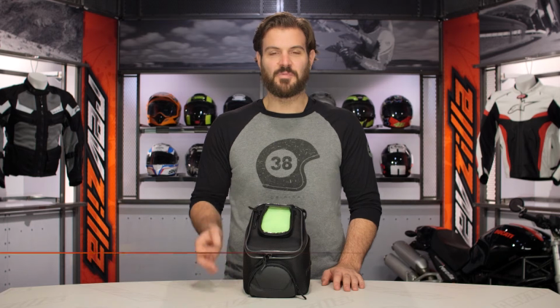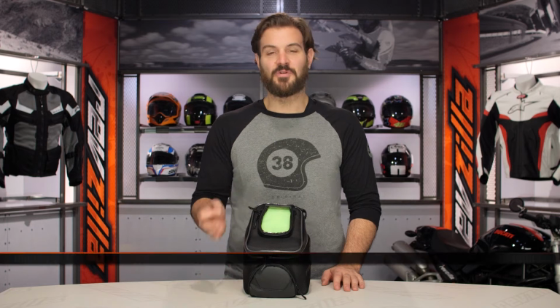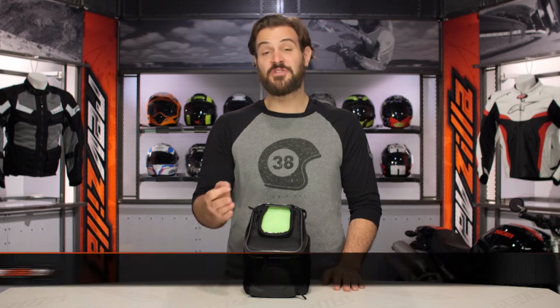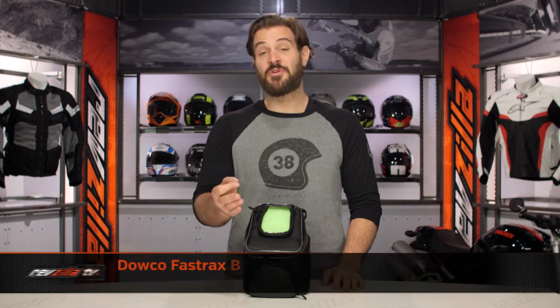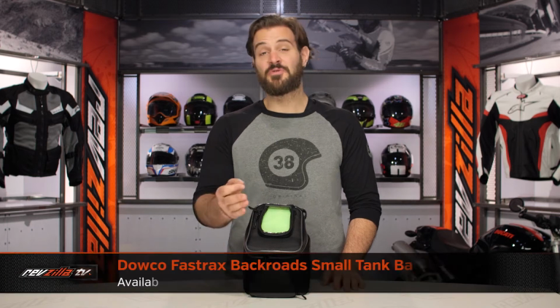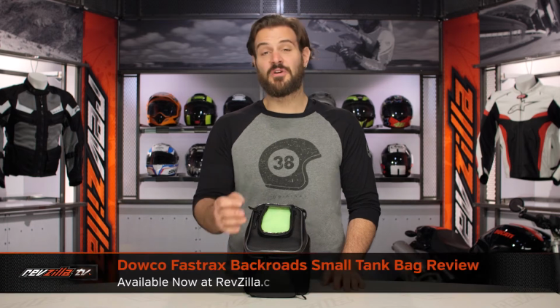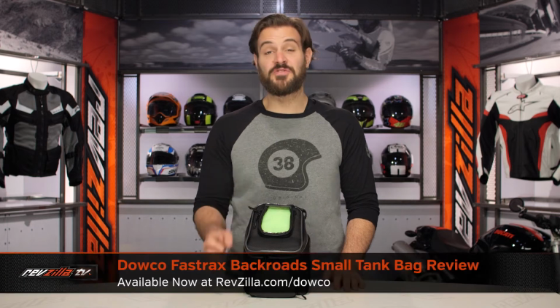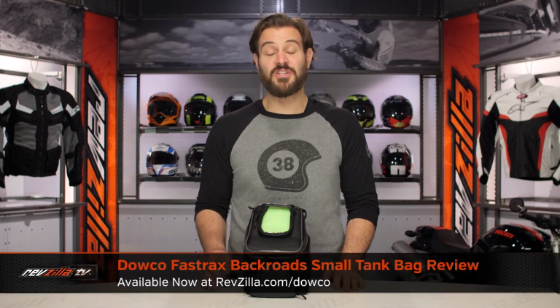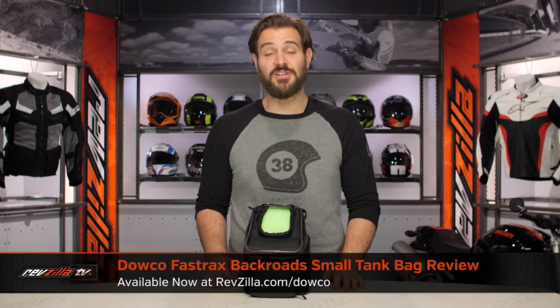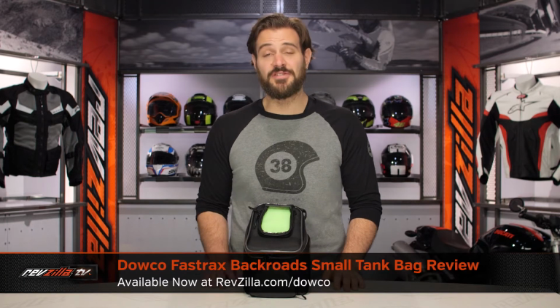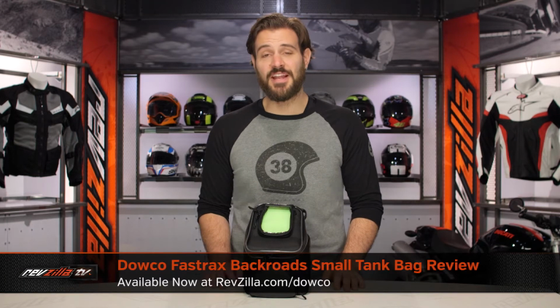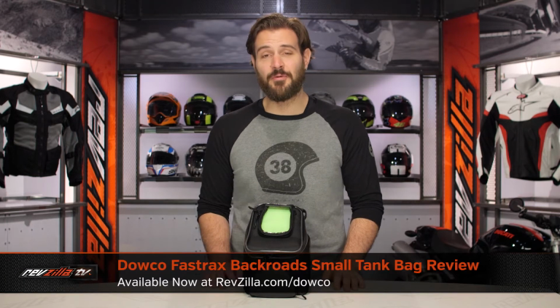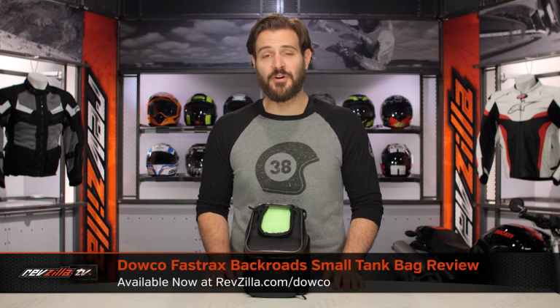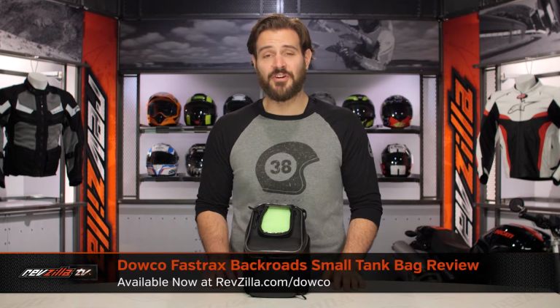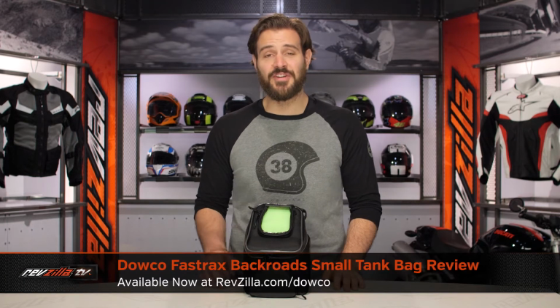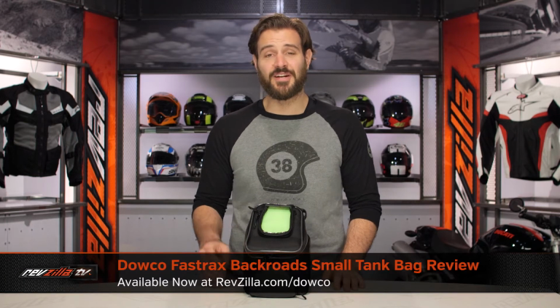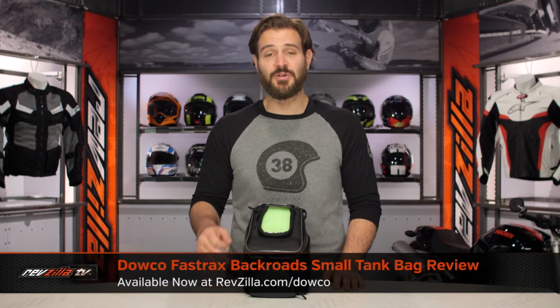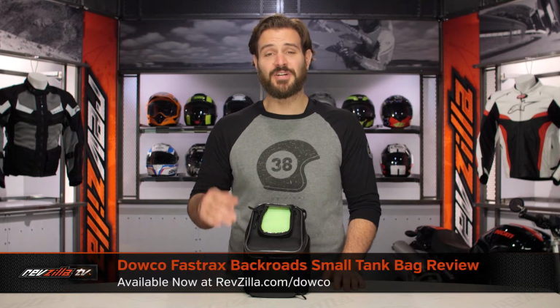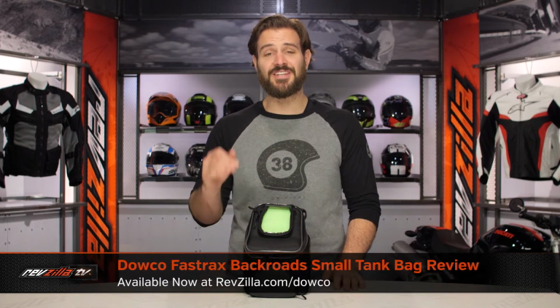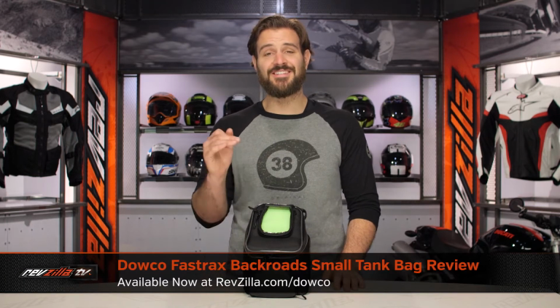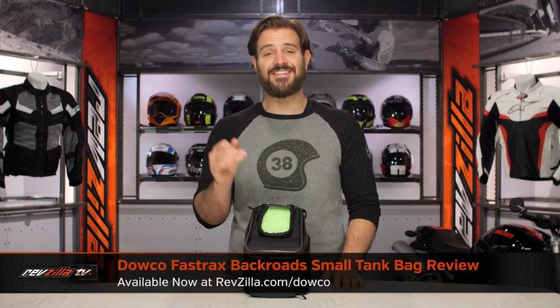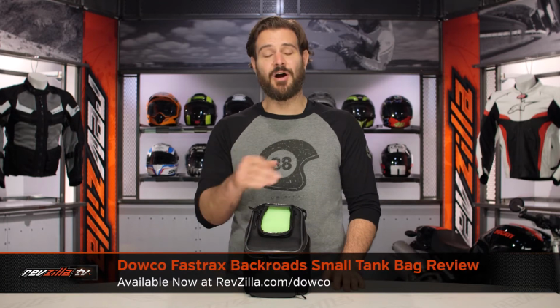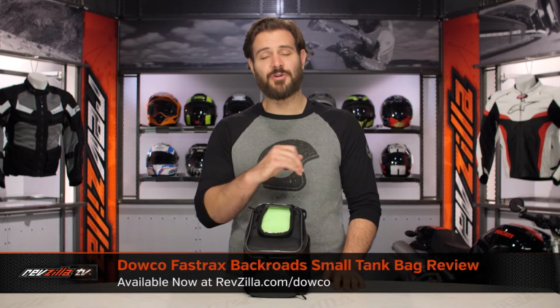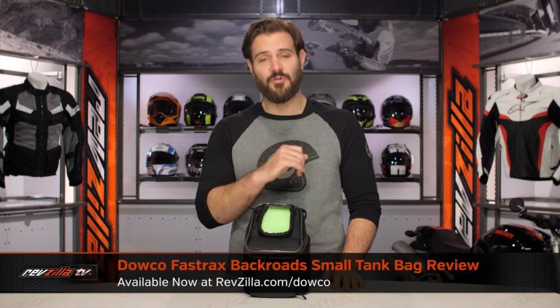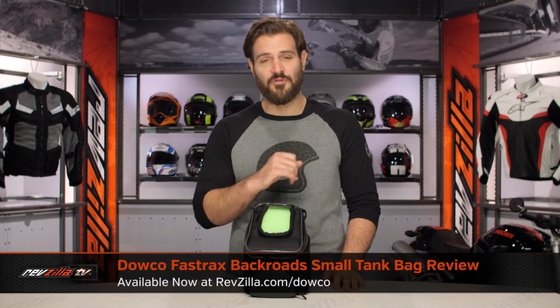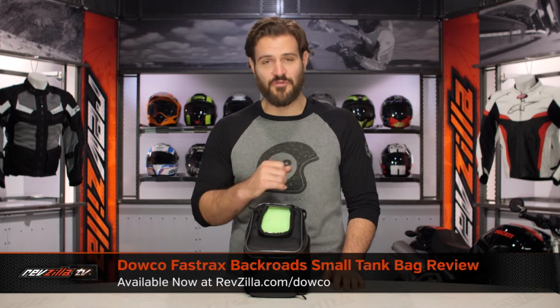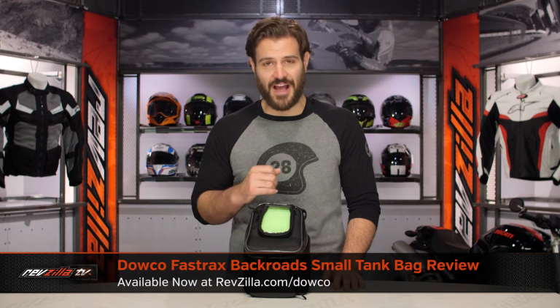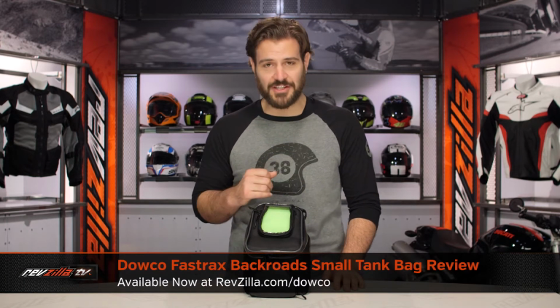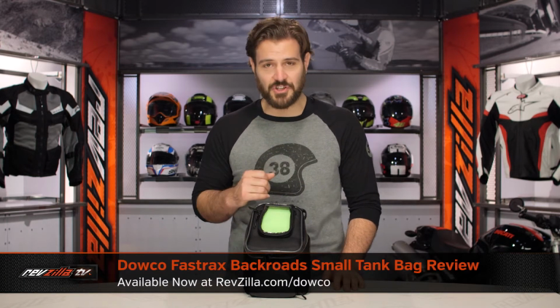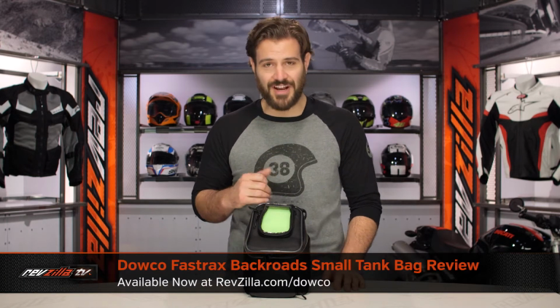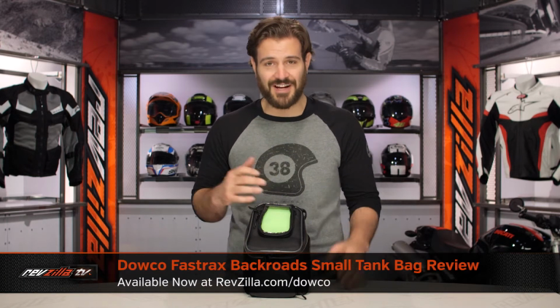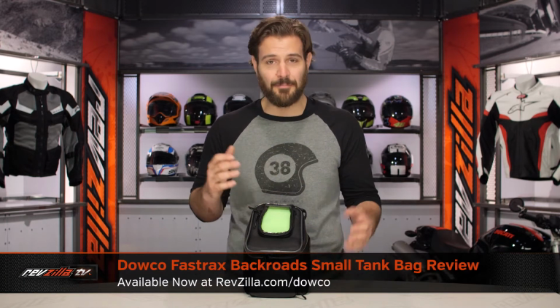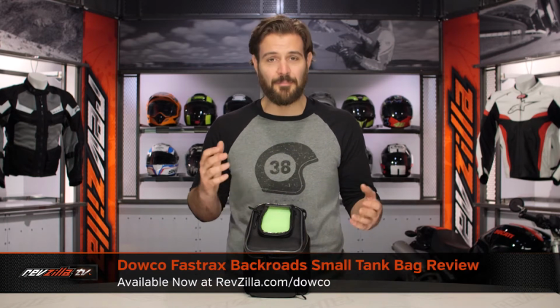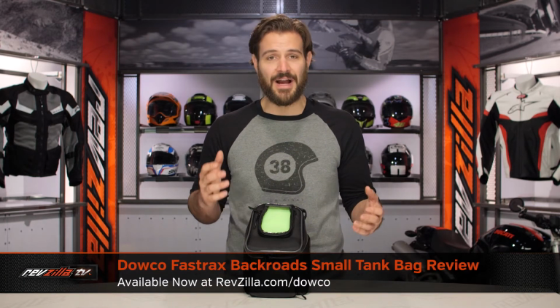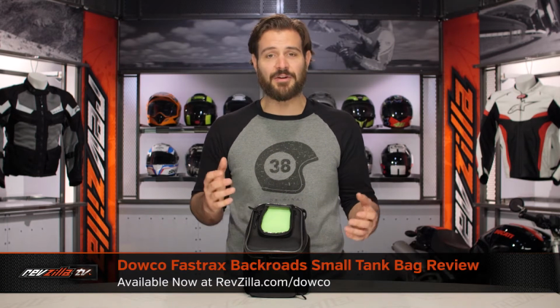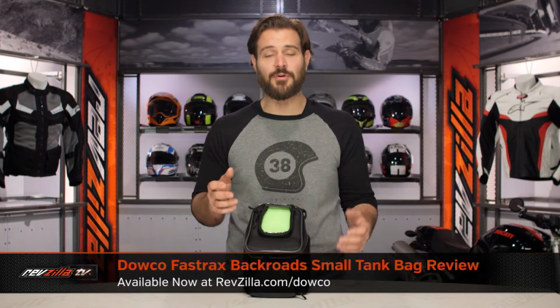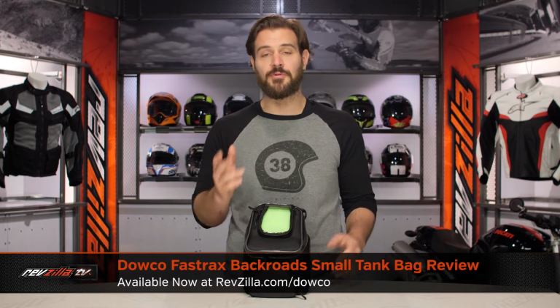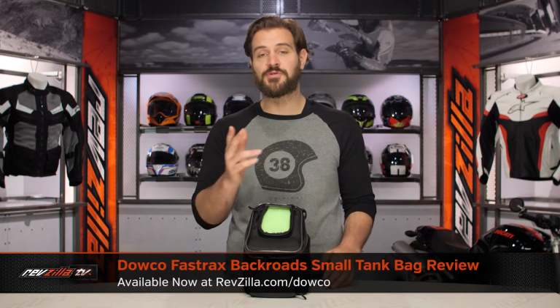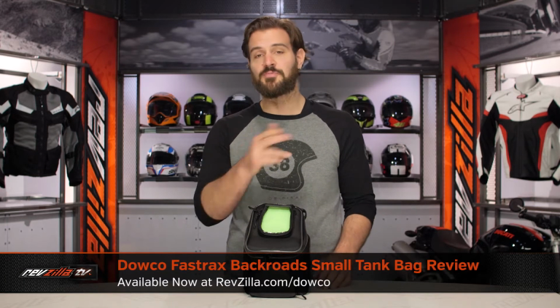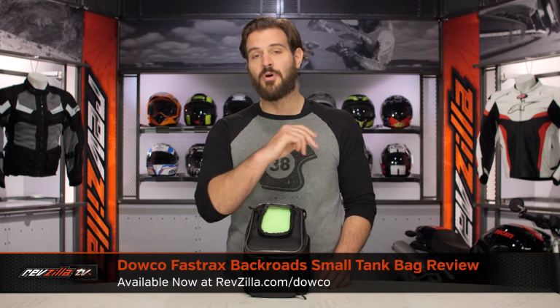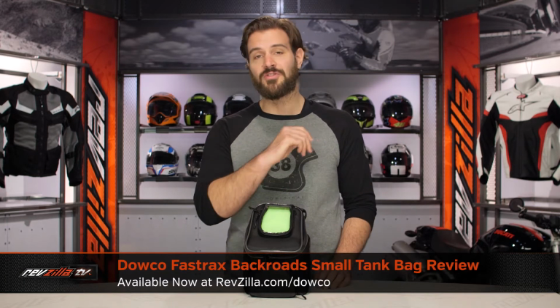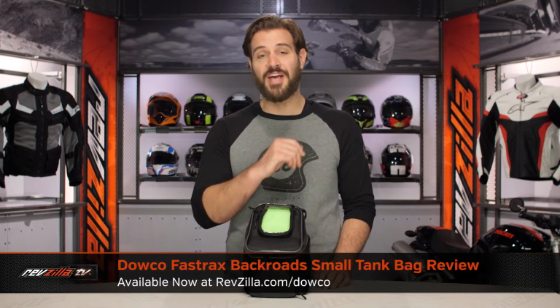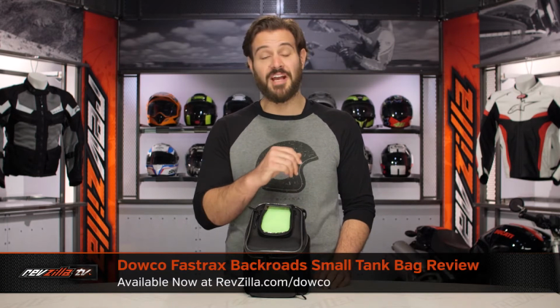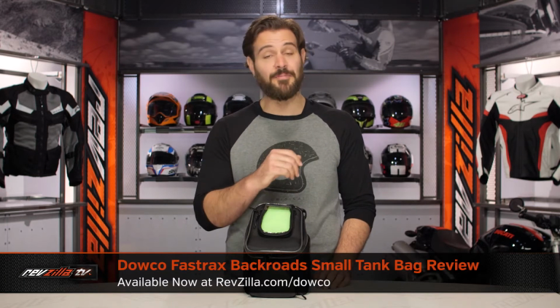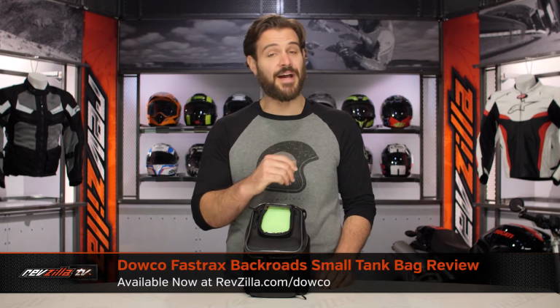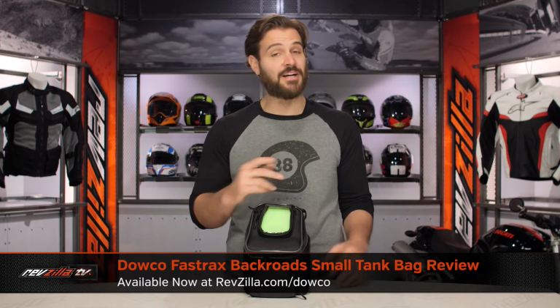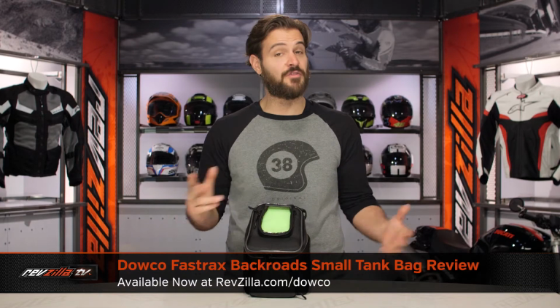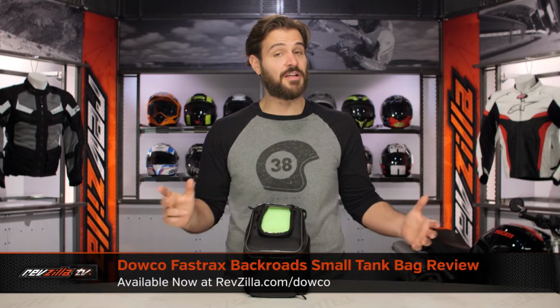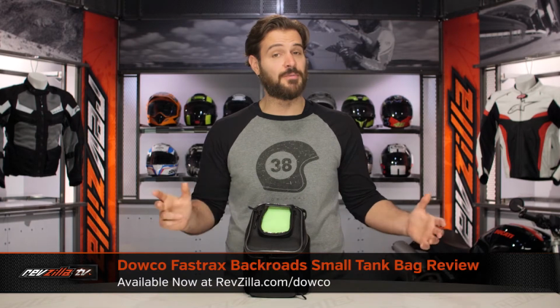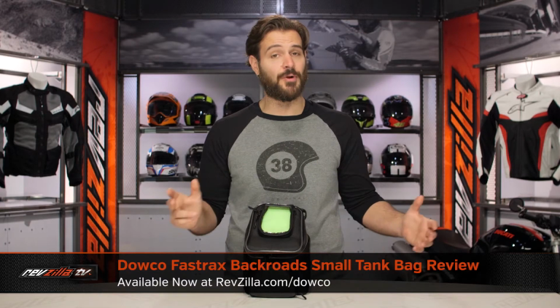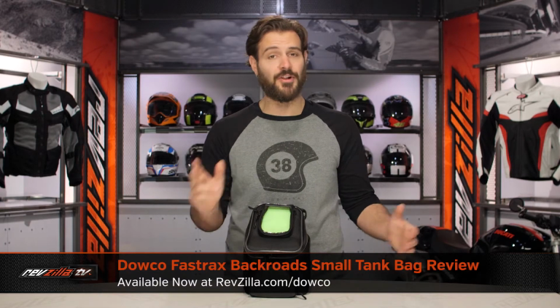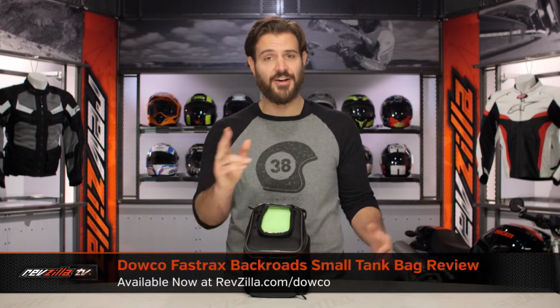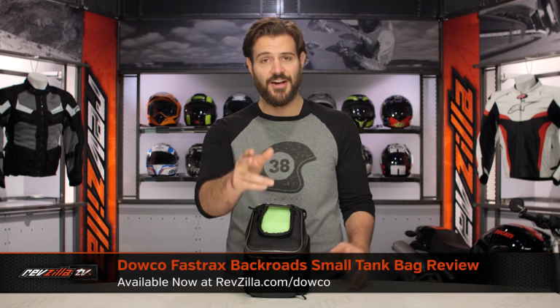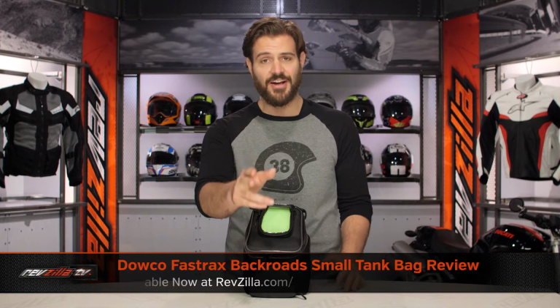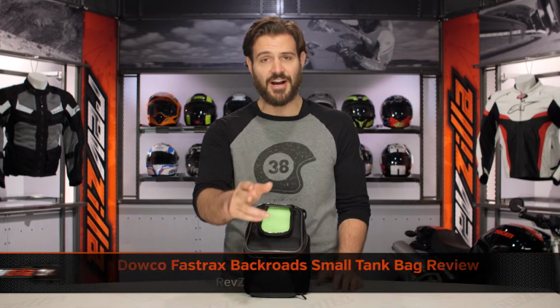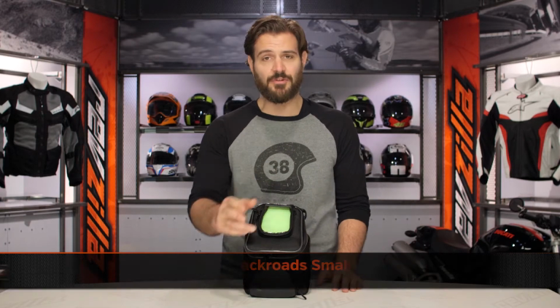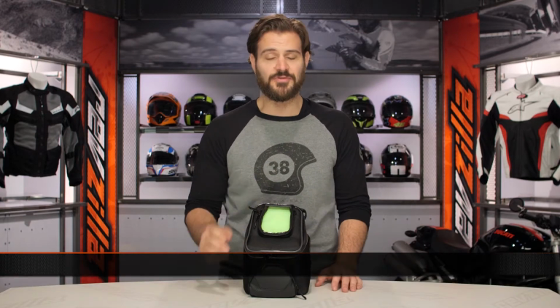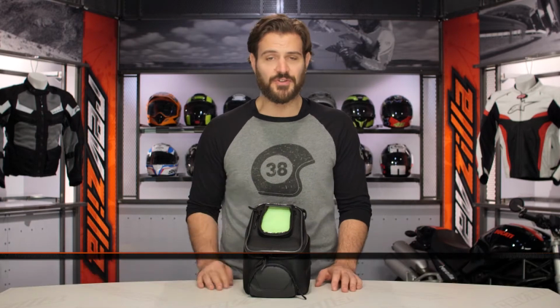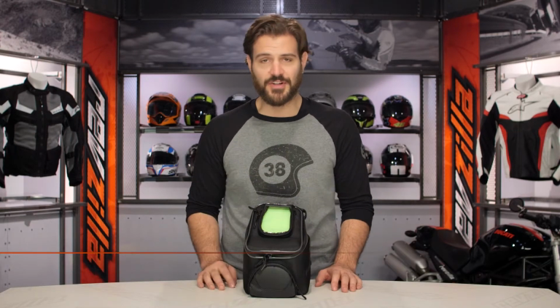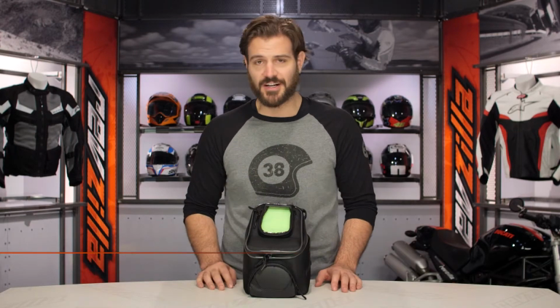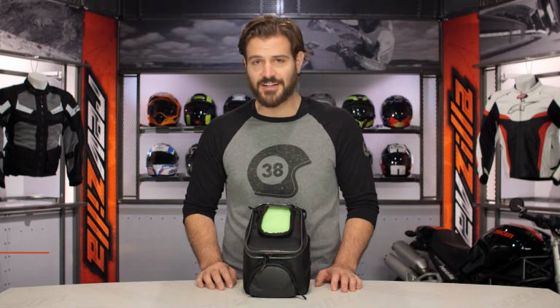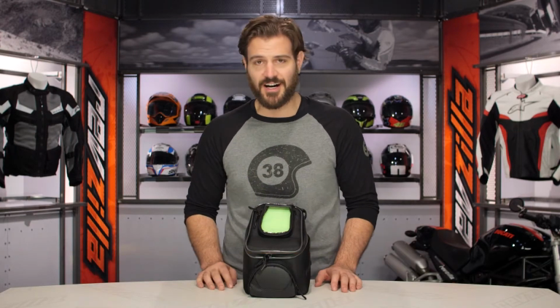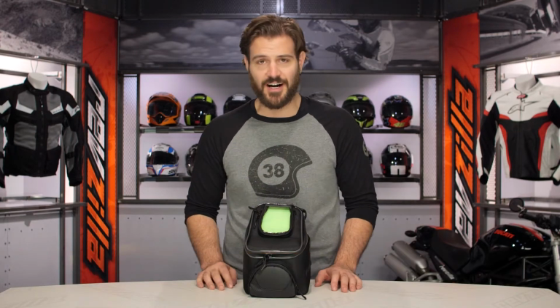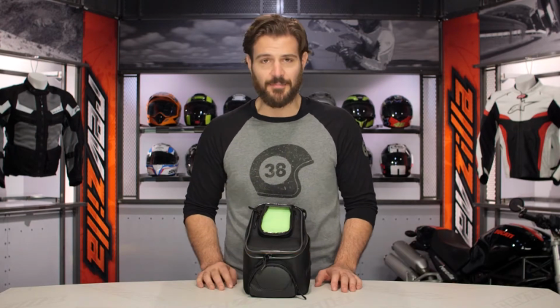Spurgeon here with RevZilla, and today we are going to take a look at the Dalco Fast Track Backroads Small Tank Bag, available at RevZilla.com.